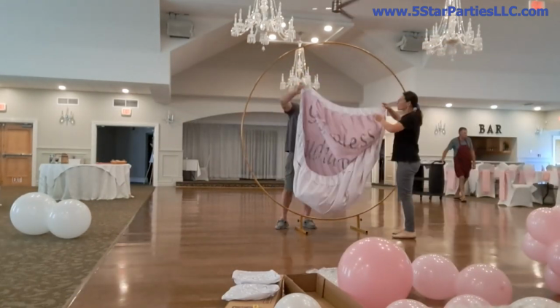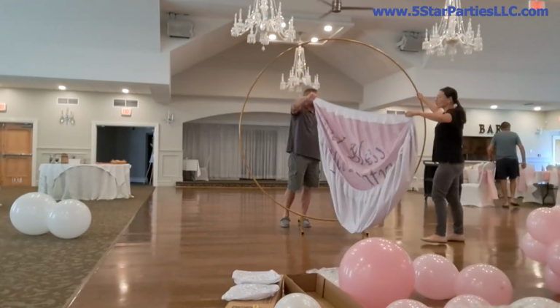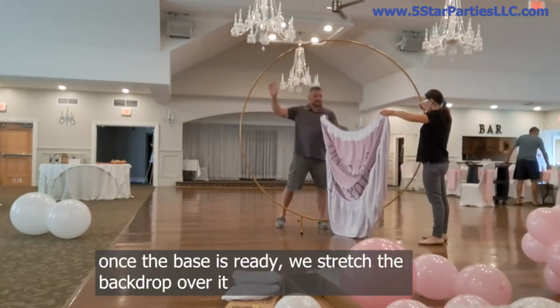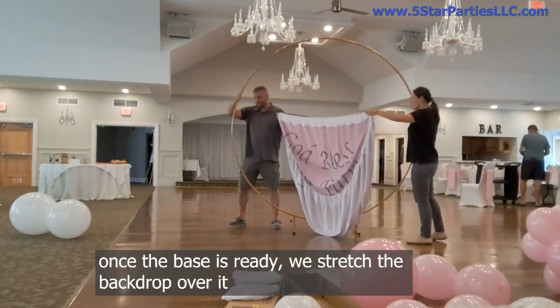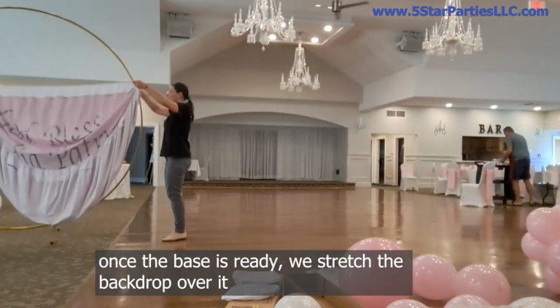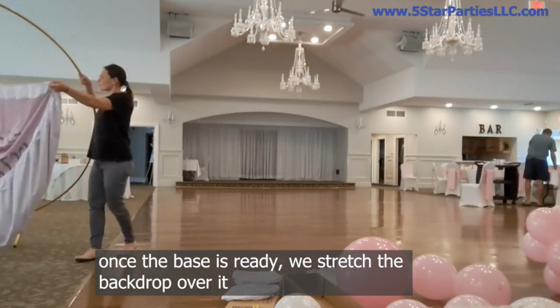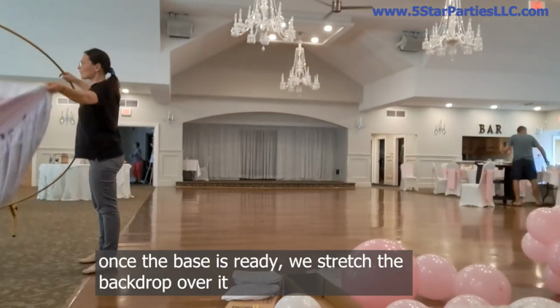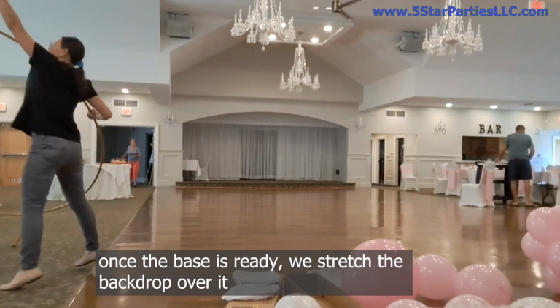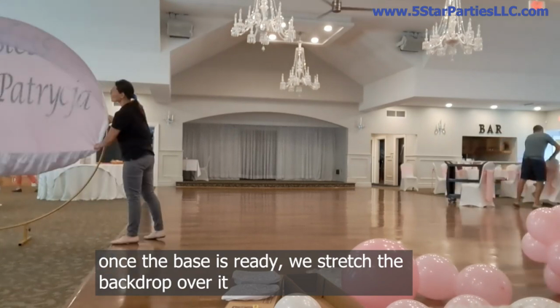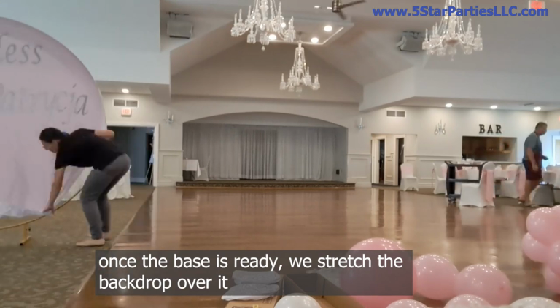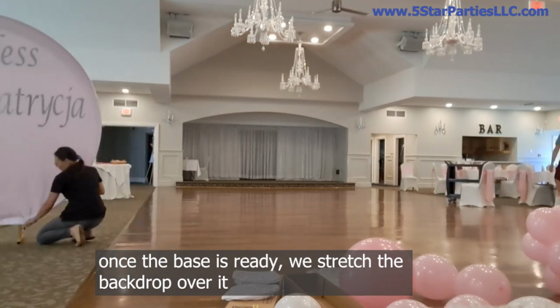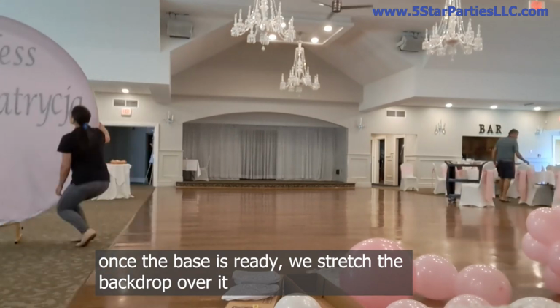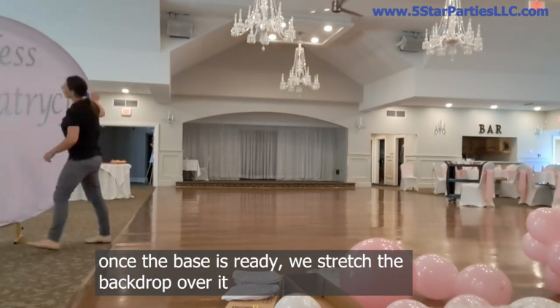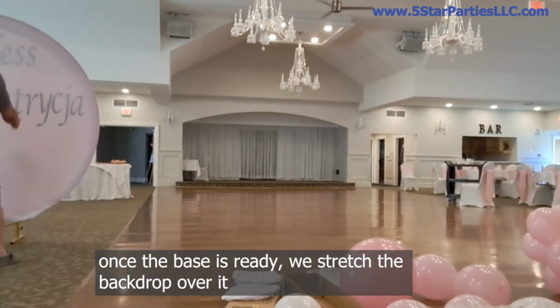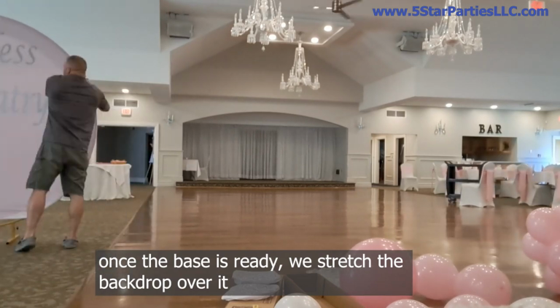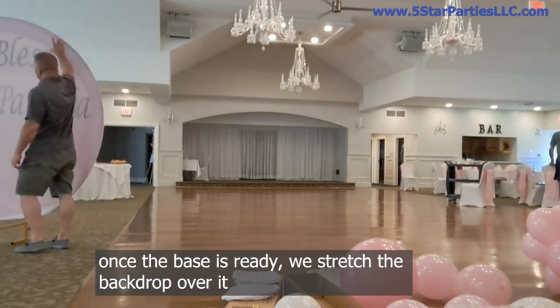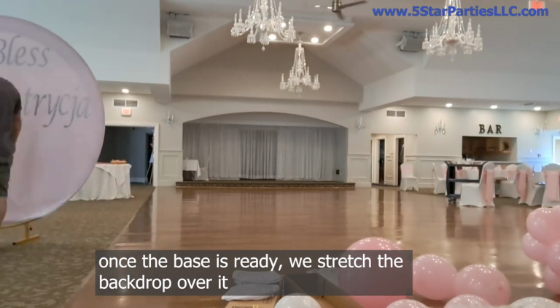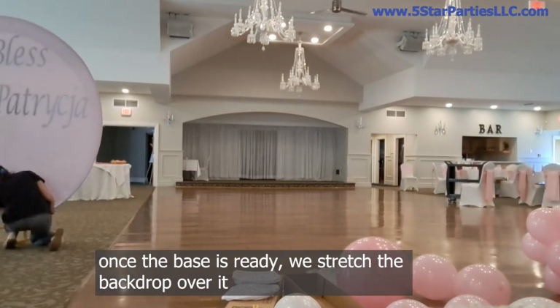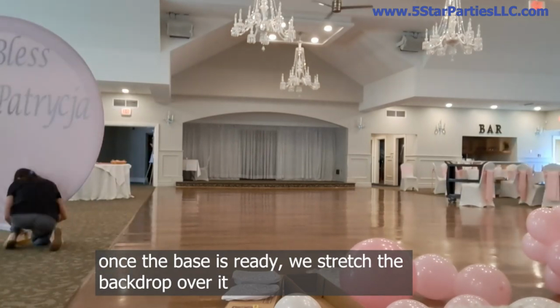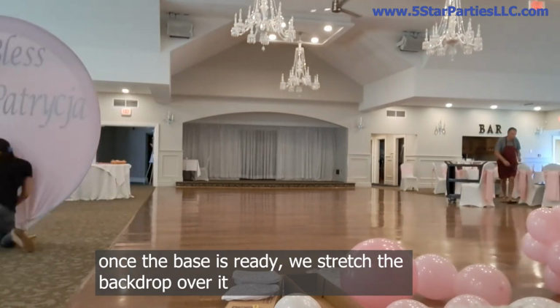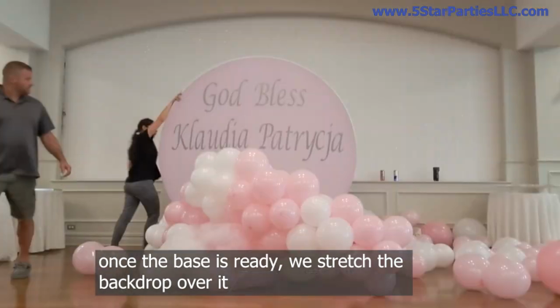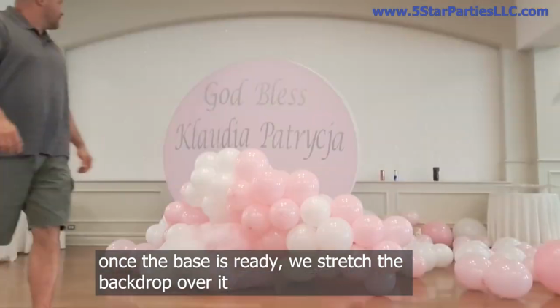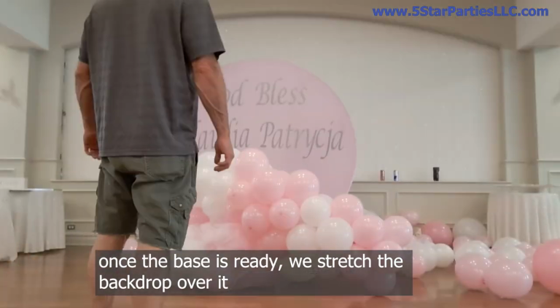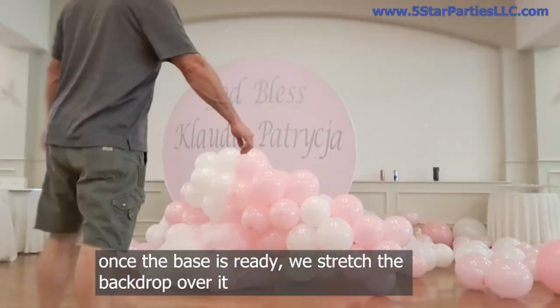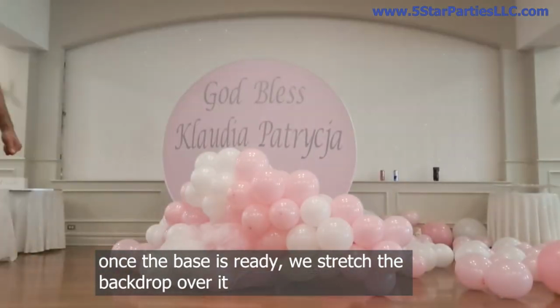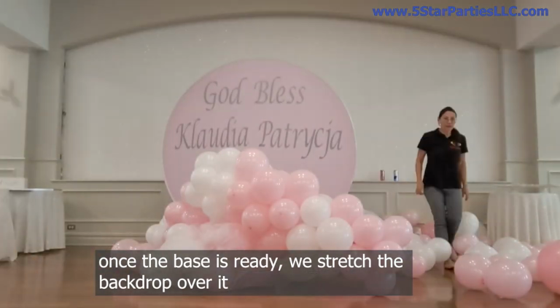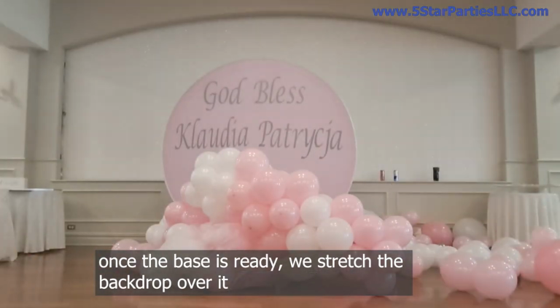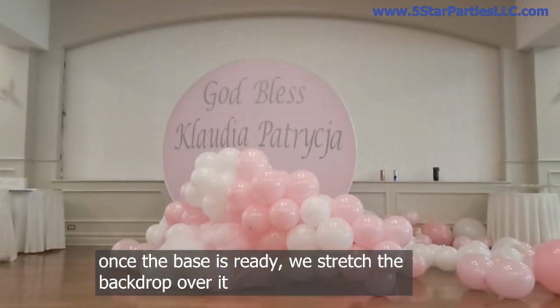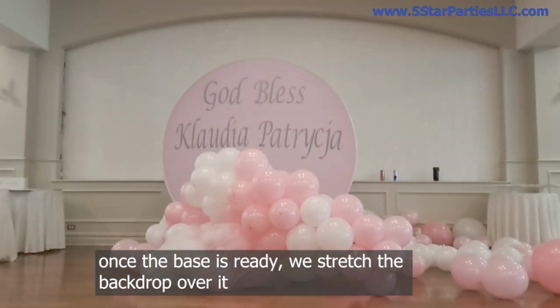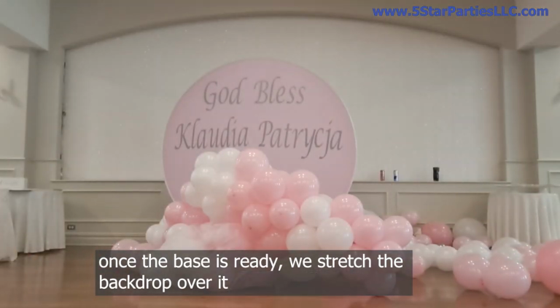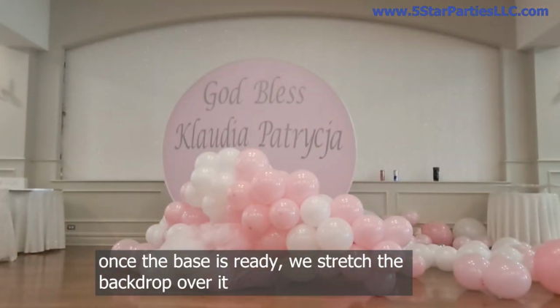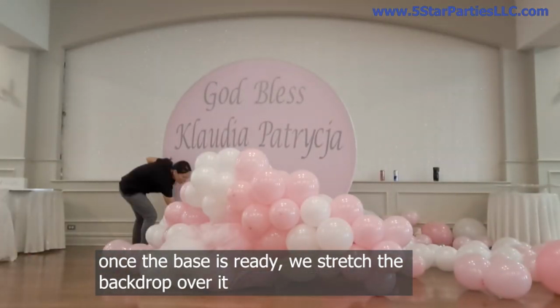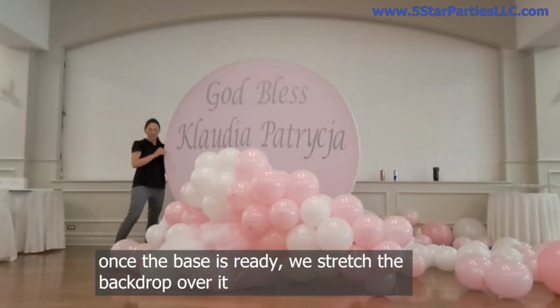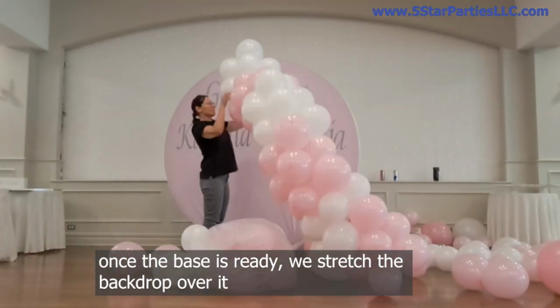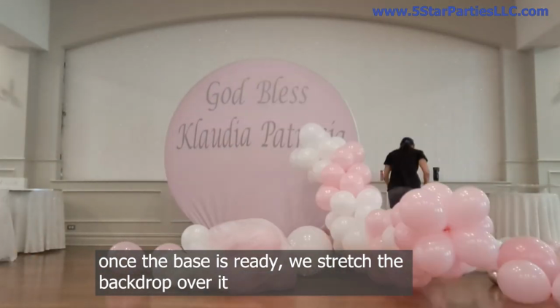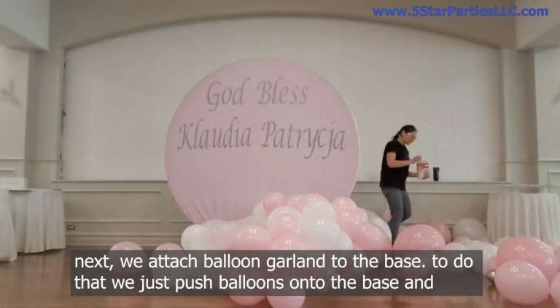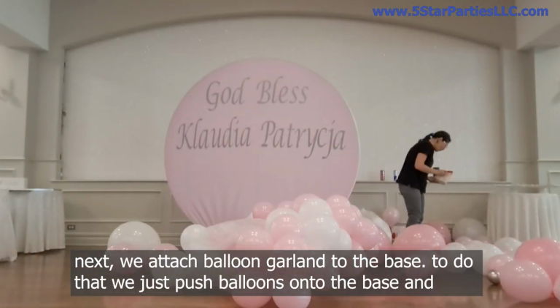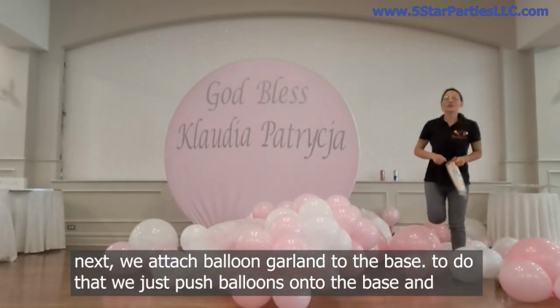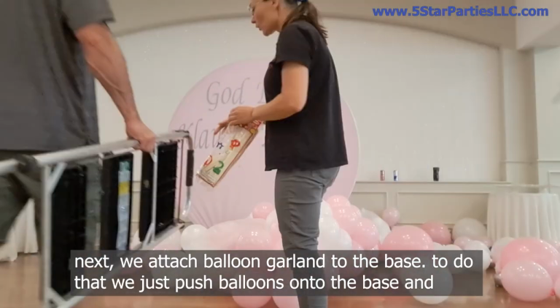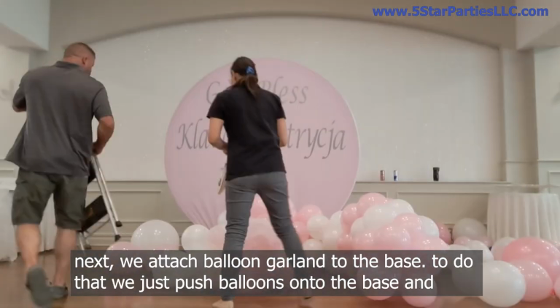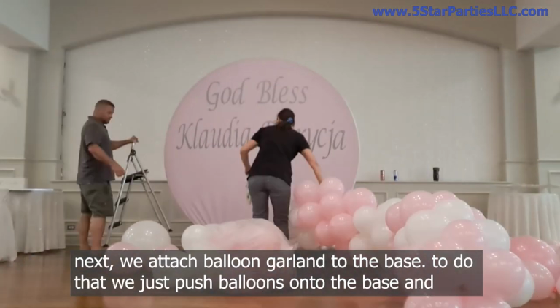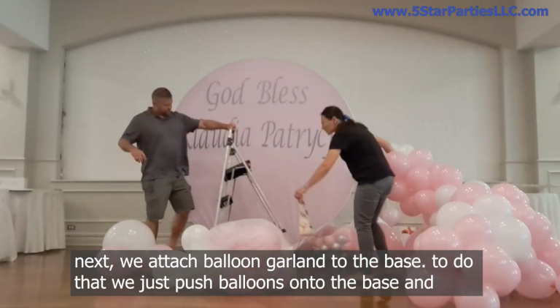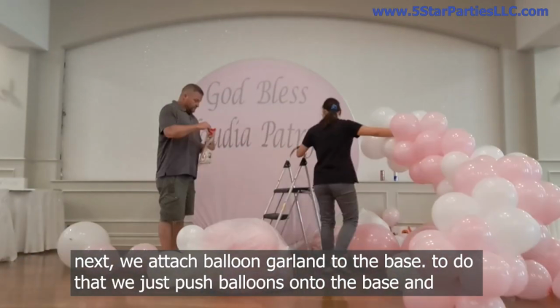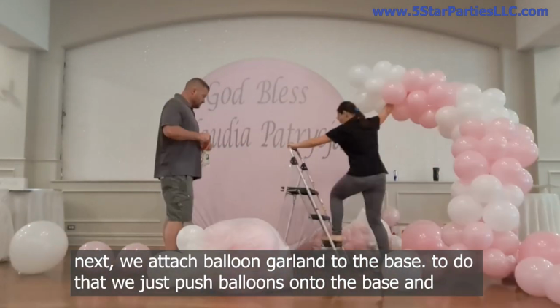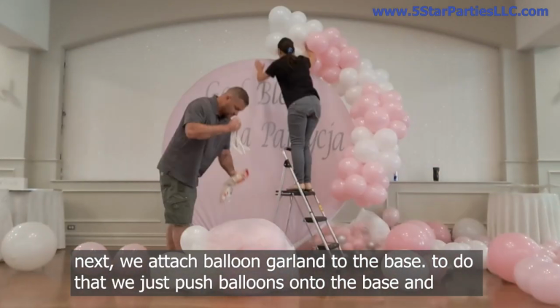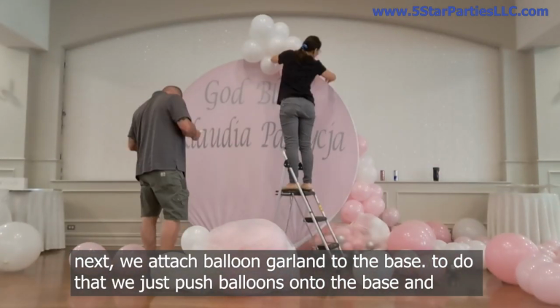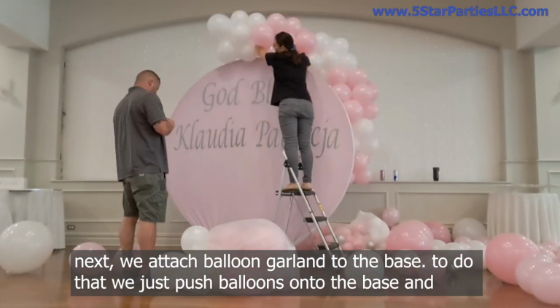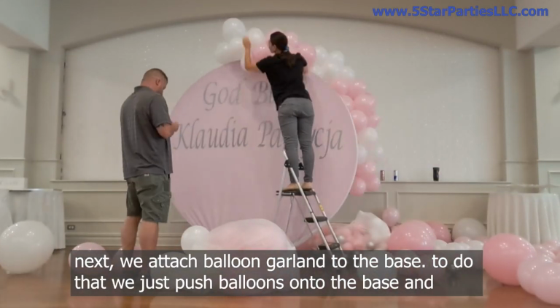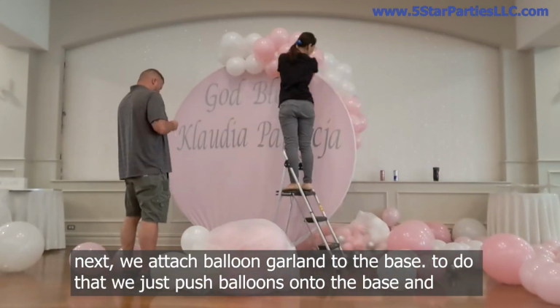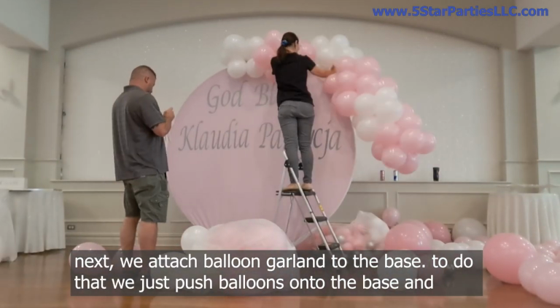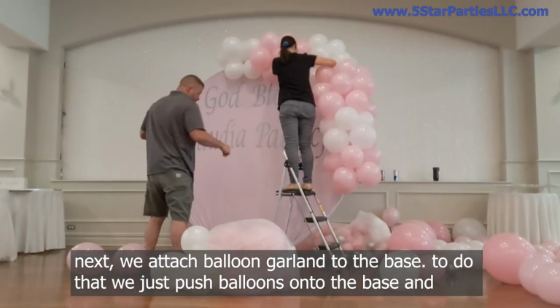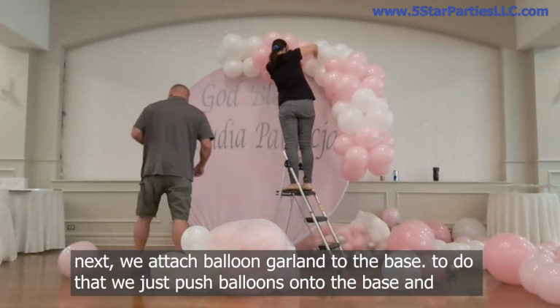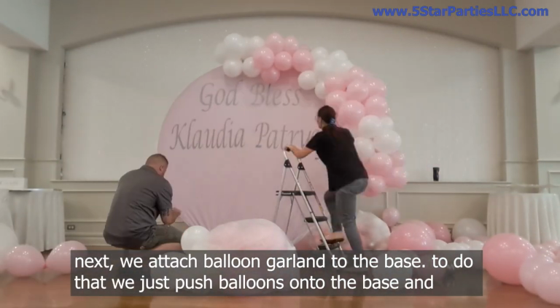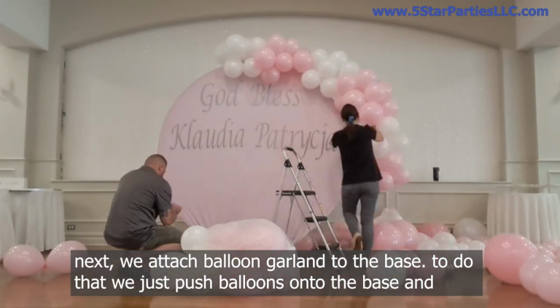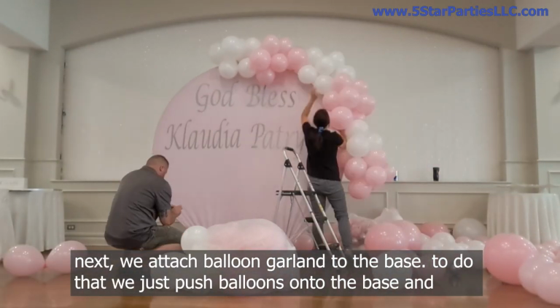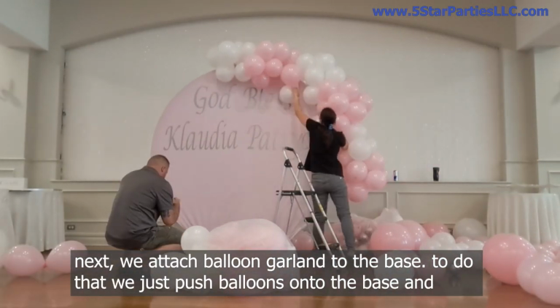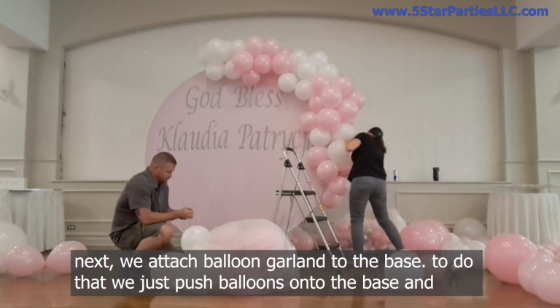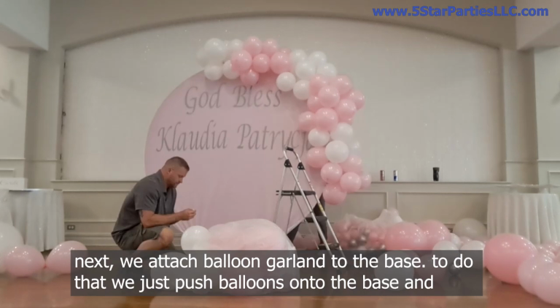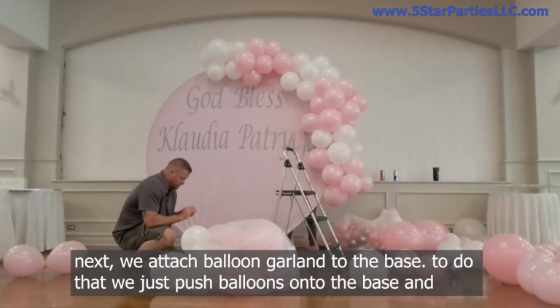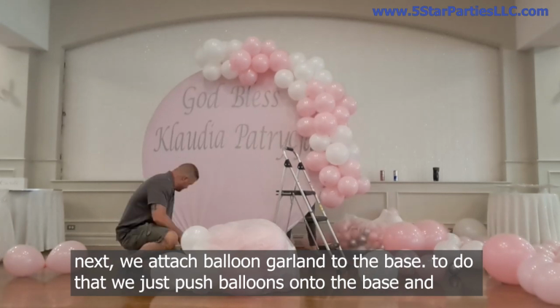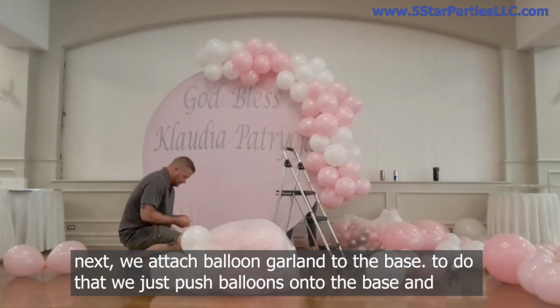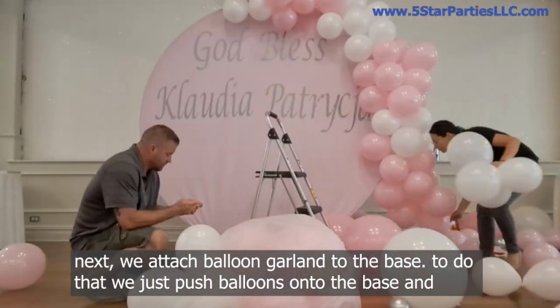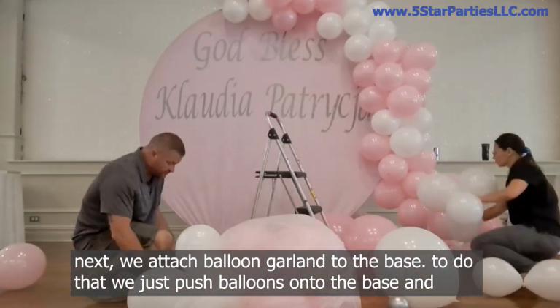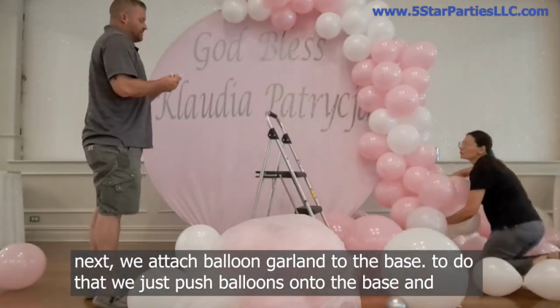Once the base is ready we stretch the backdrop over it. Next we attach the balloon garland to the base.